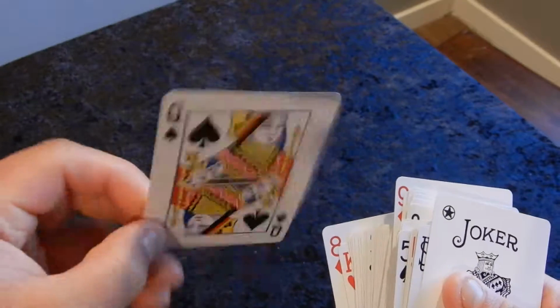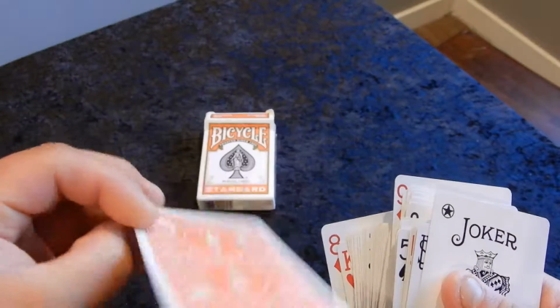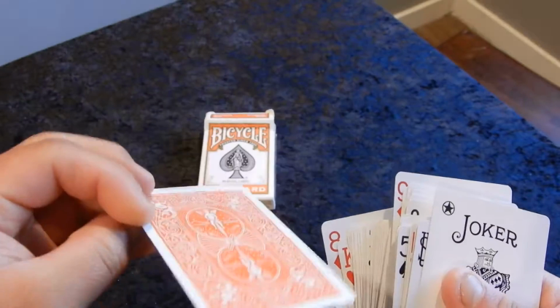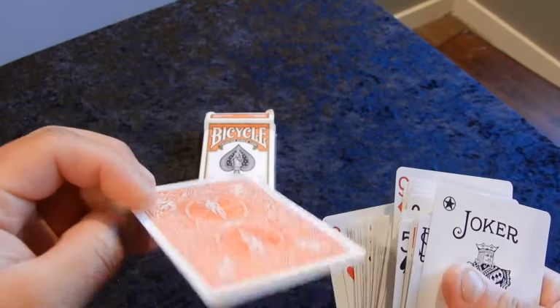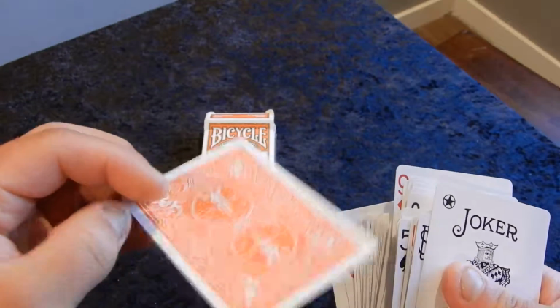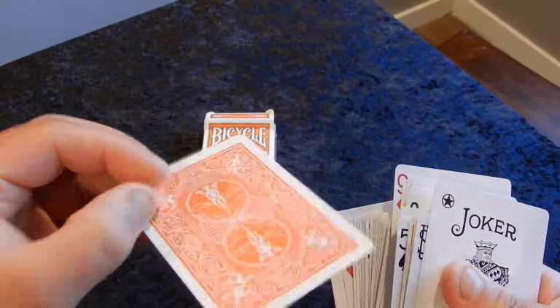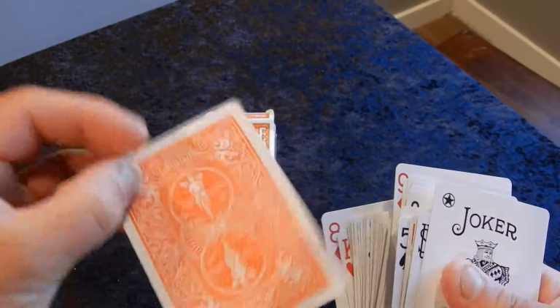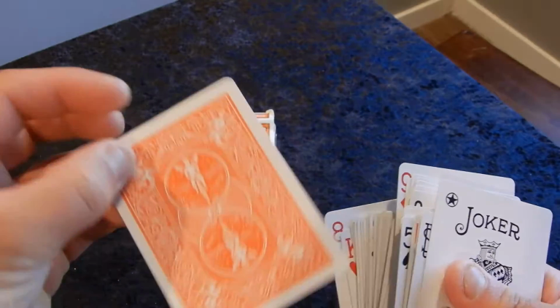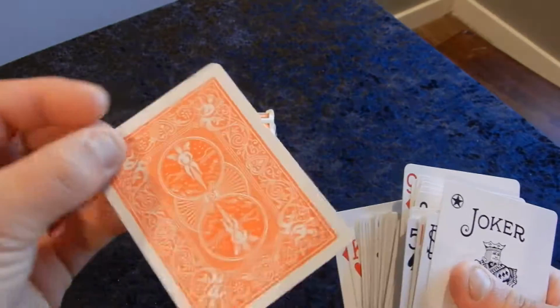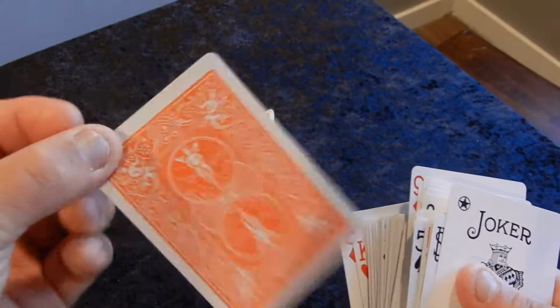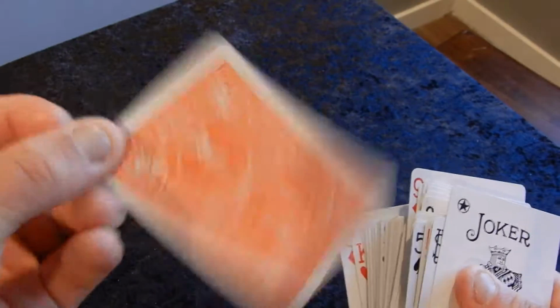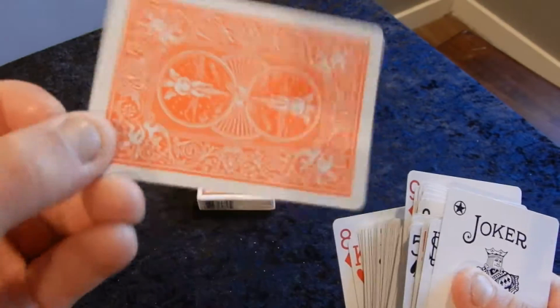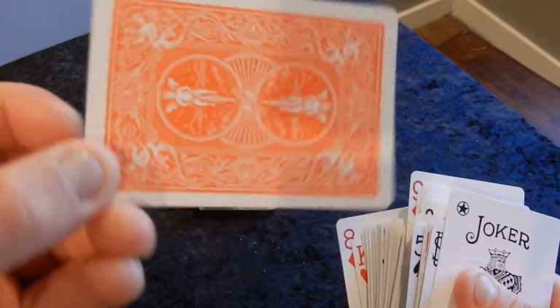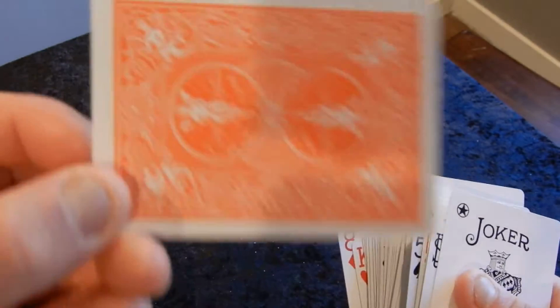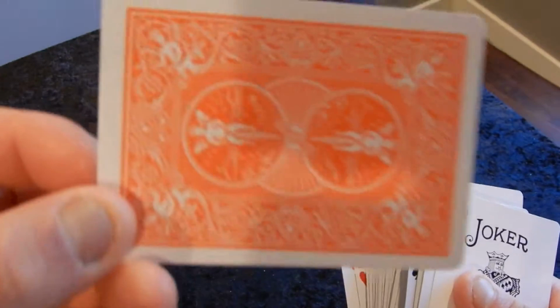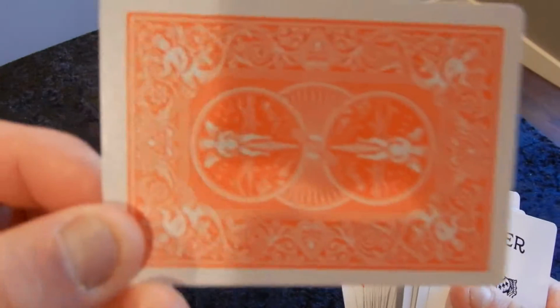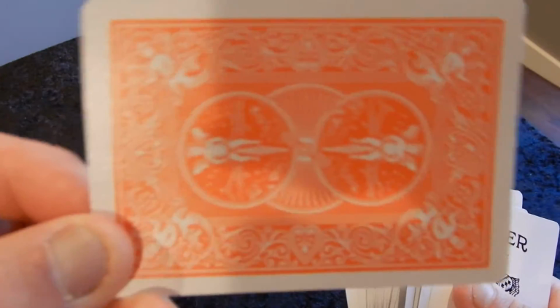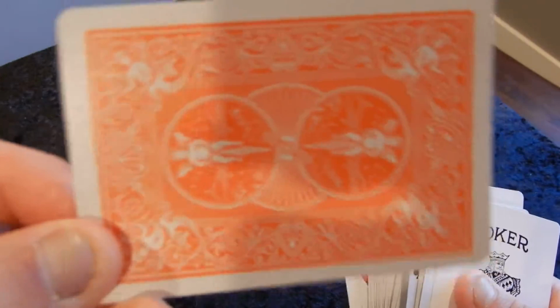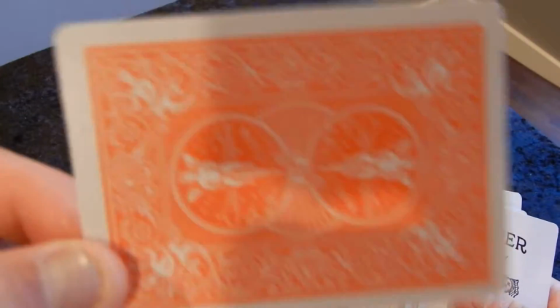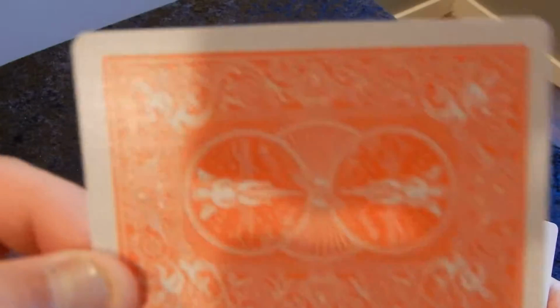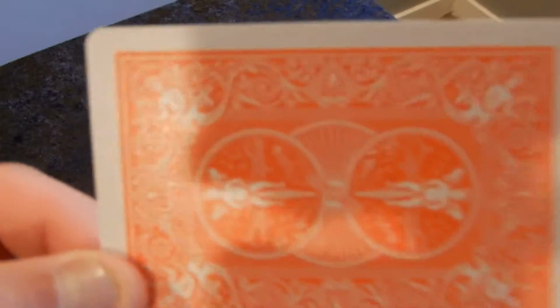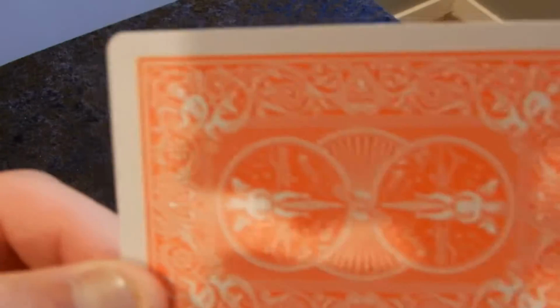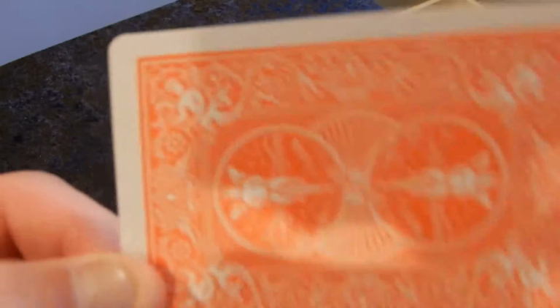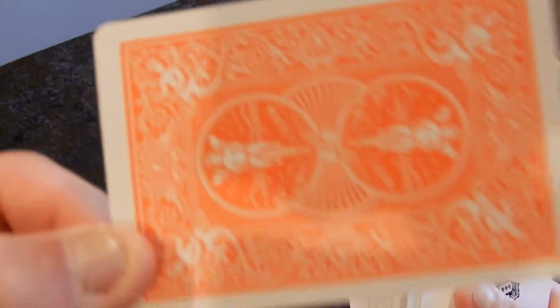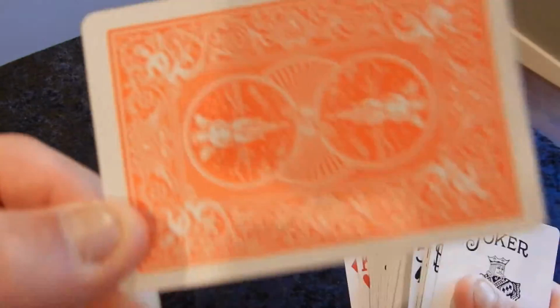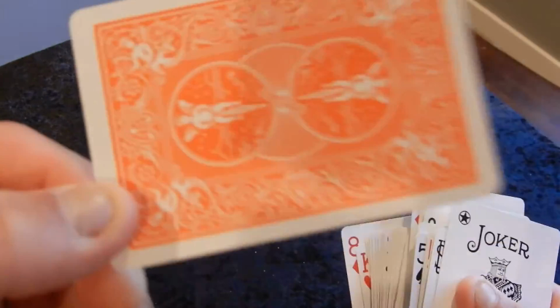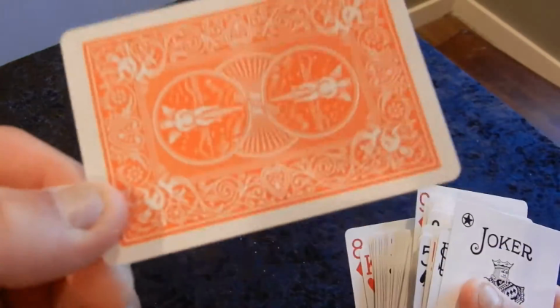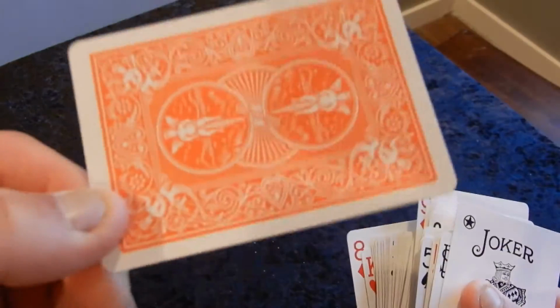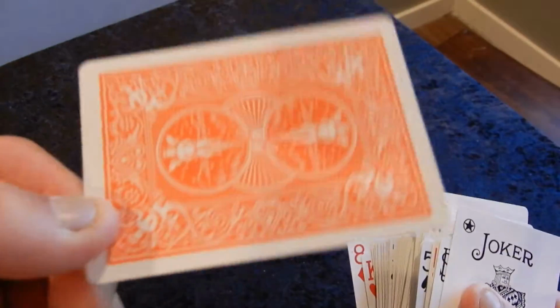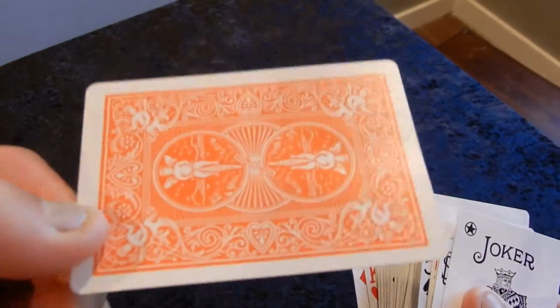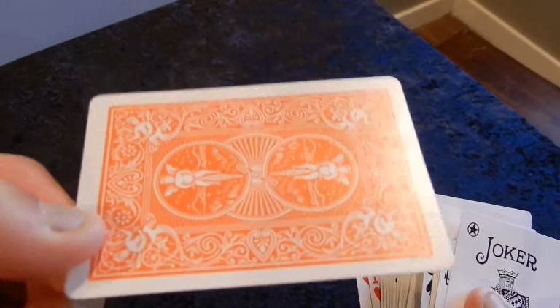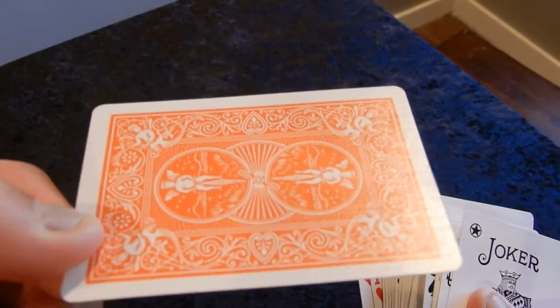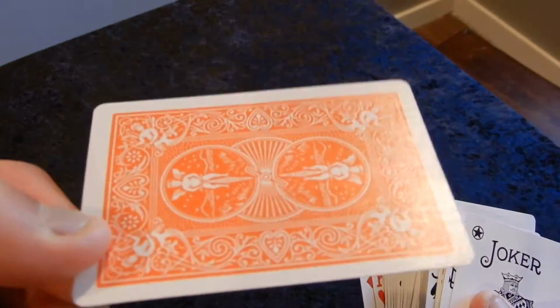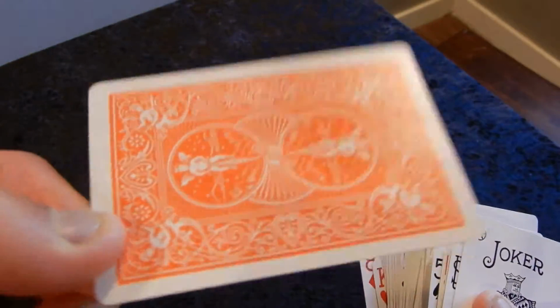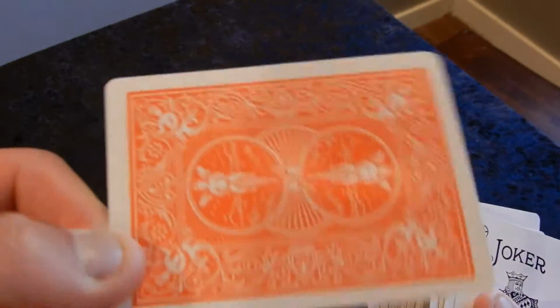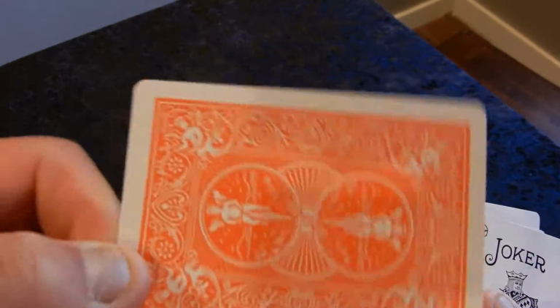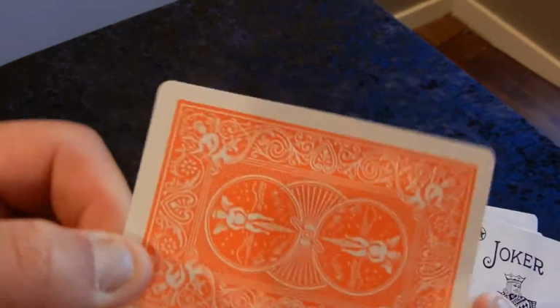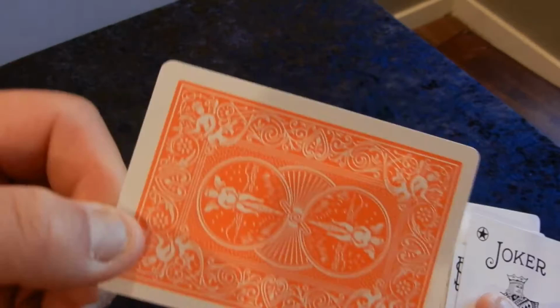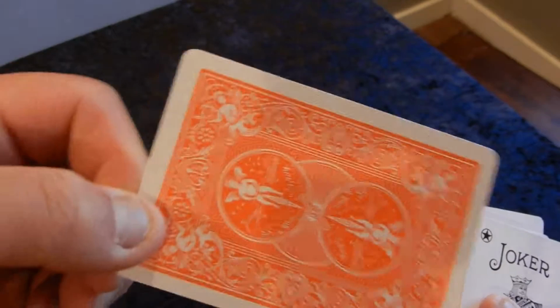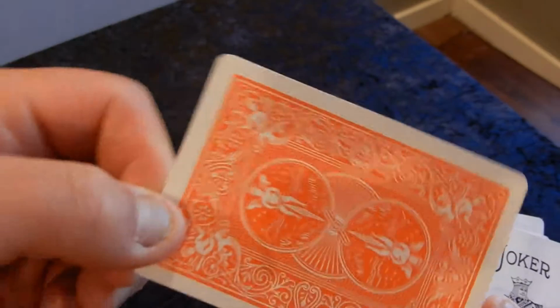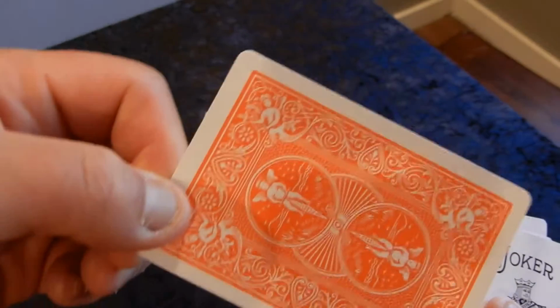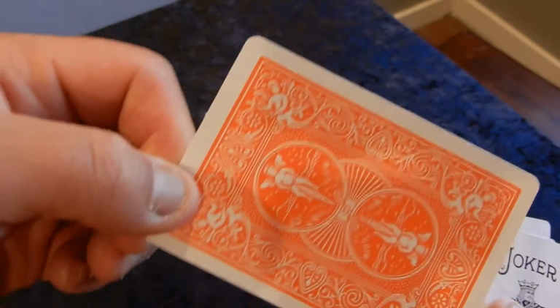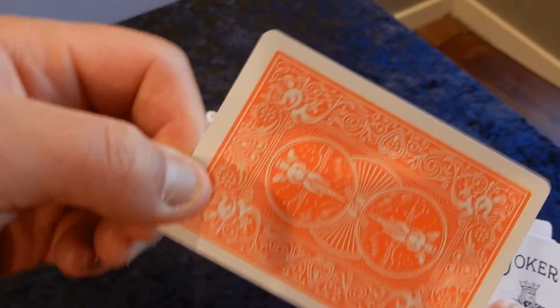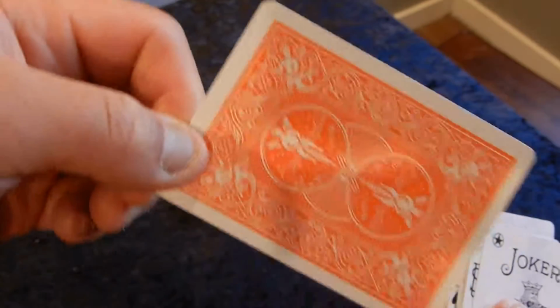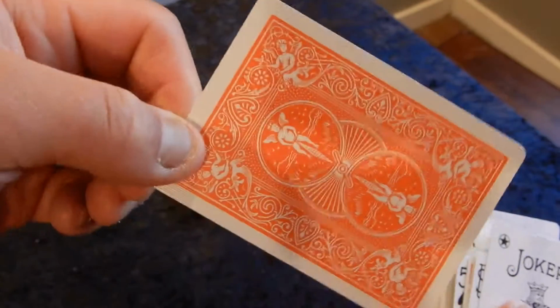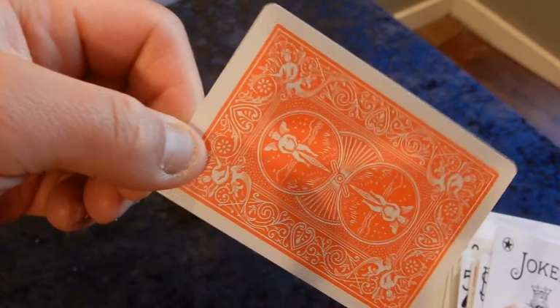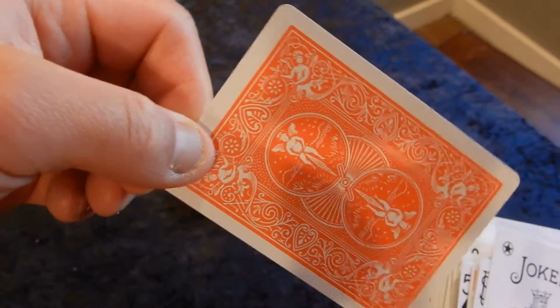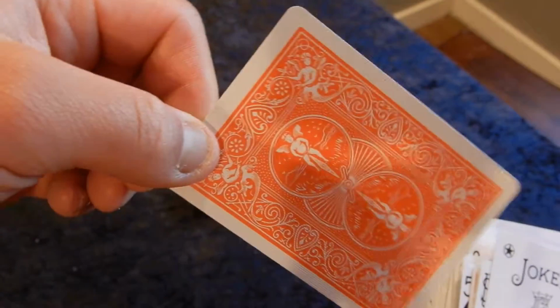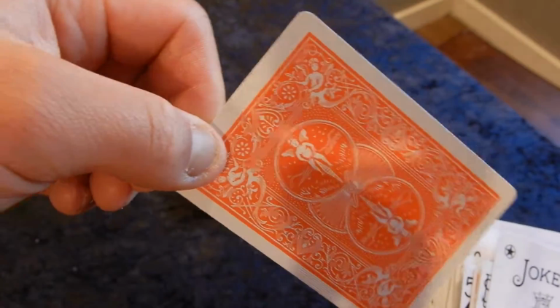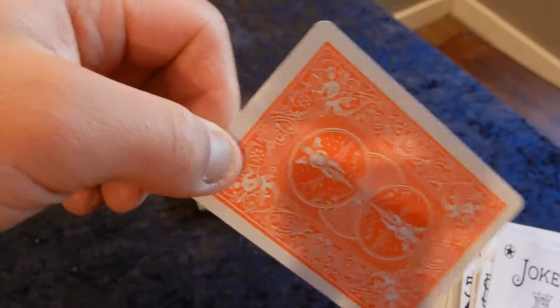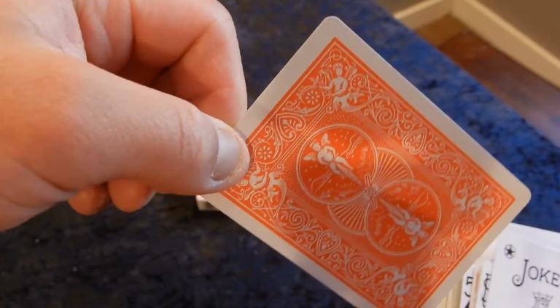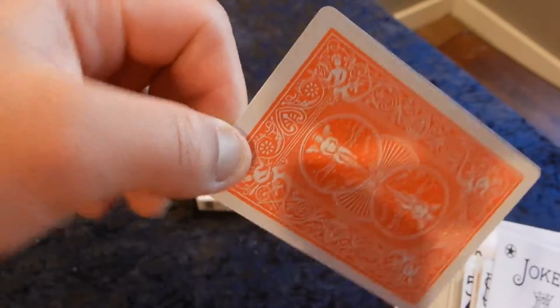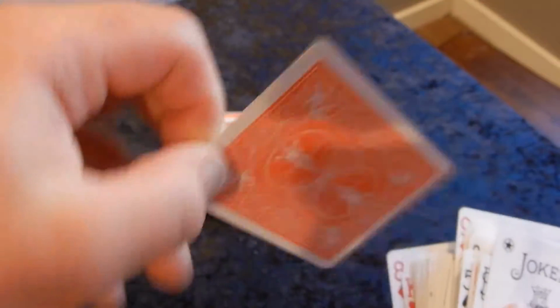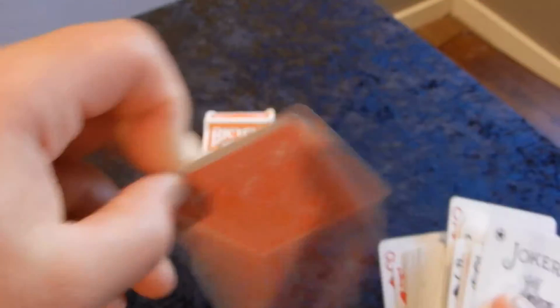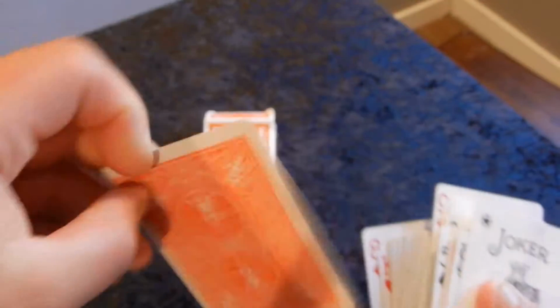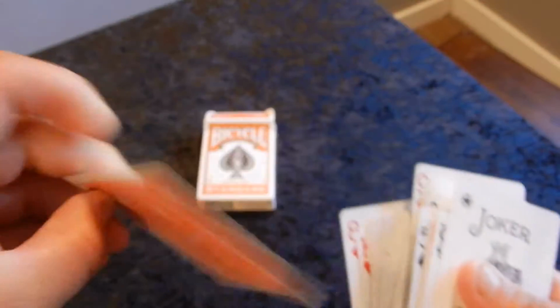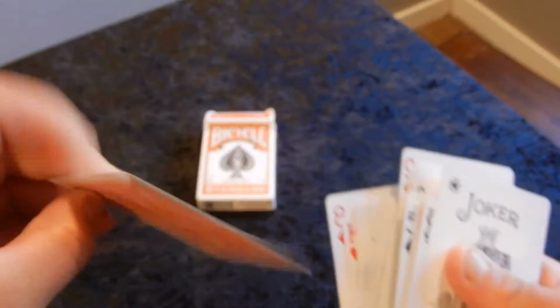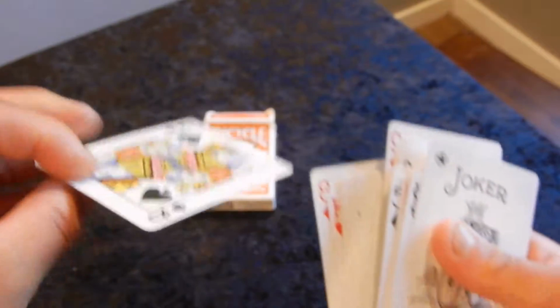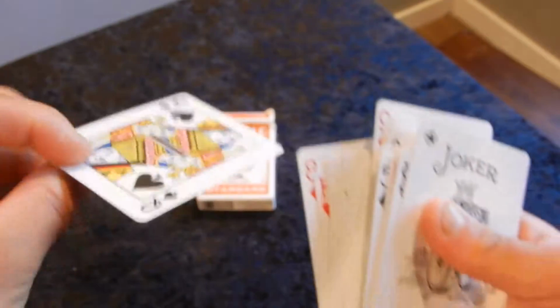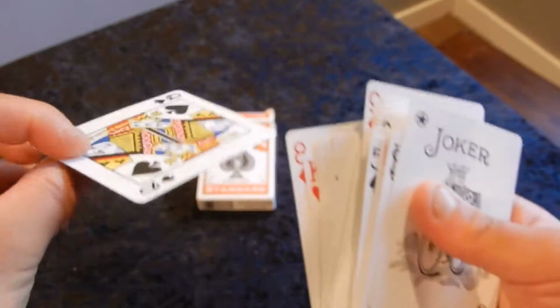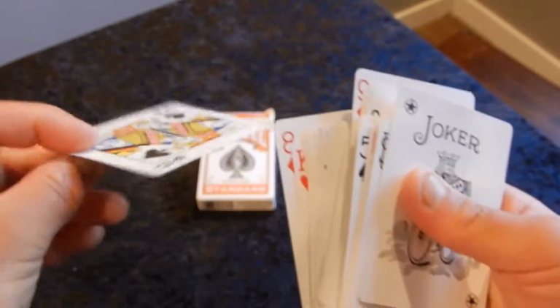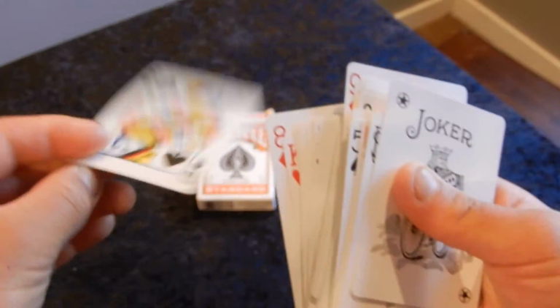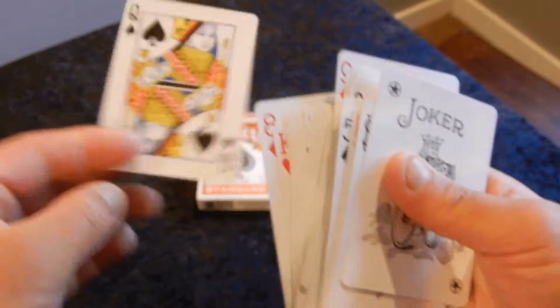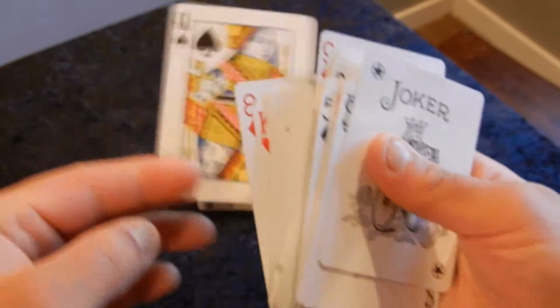The standard orange back — you can see here — very nice.